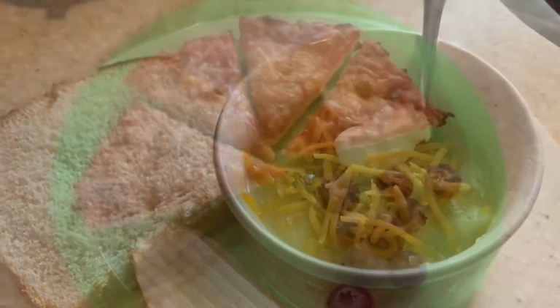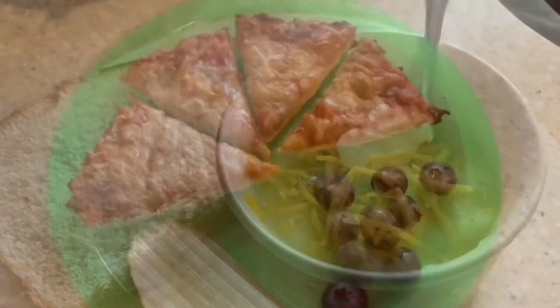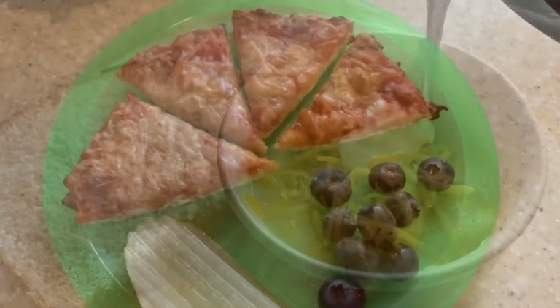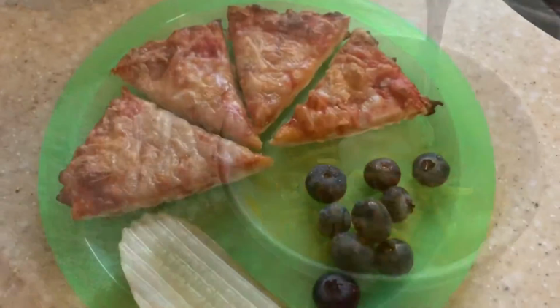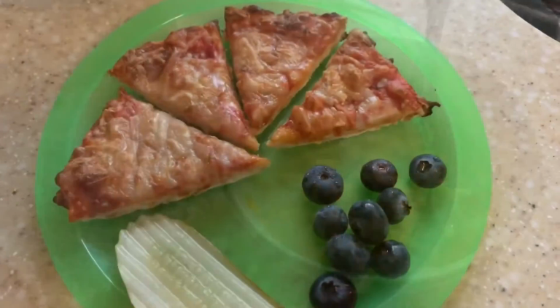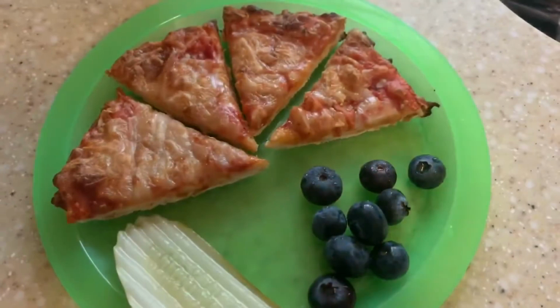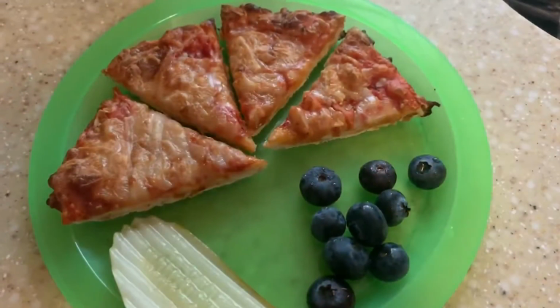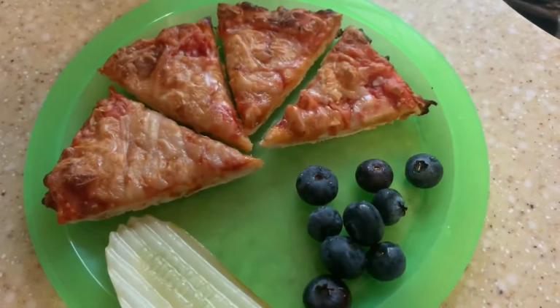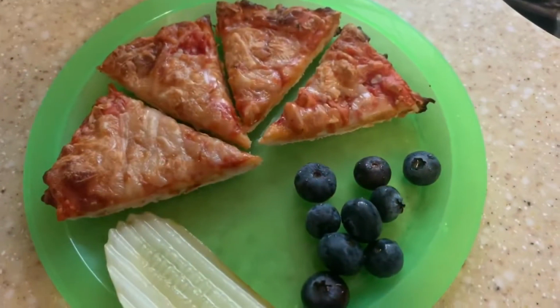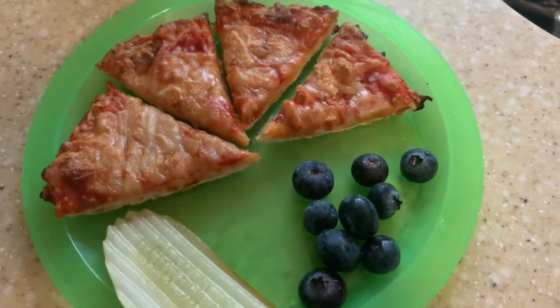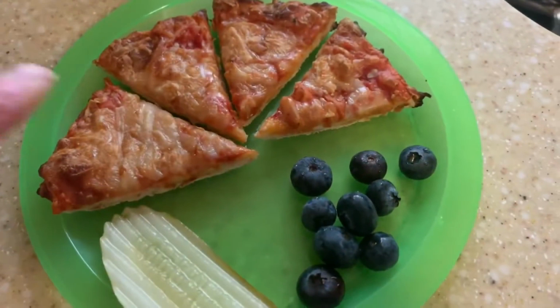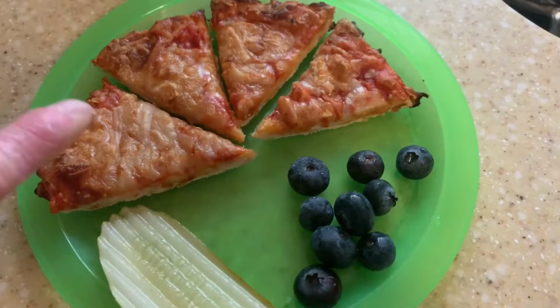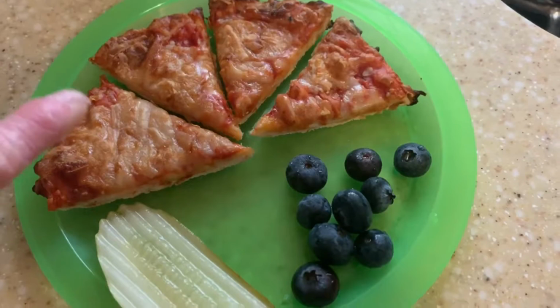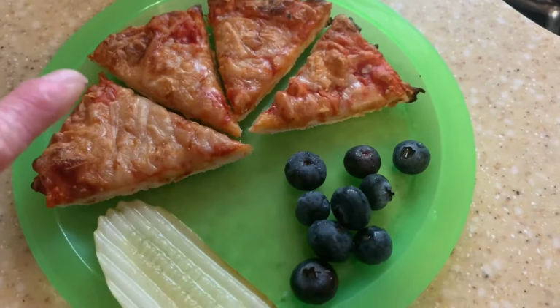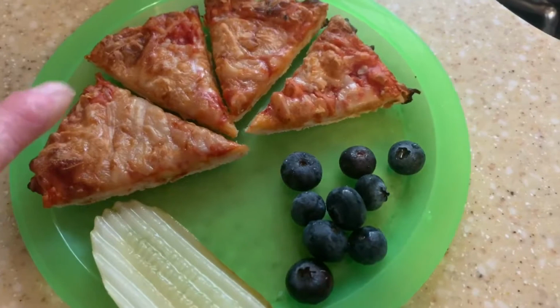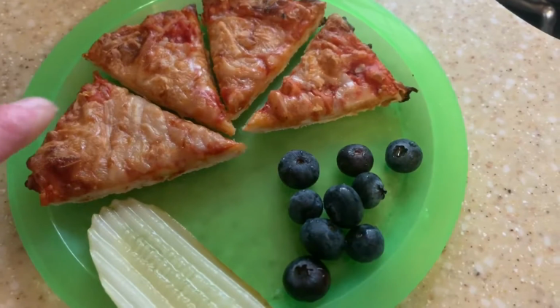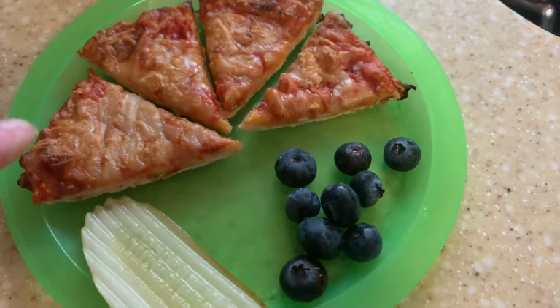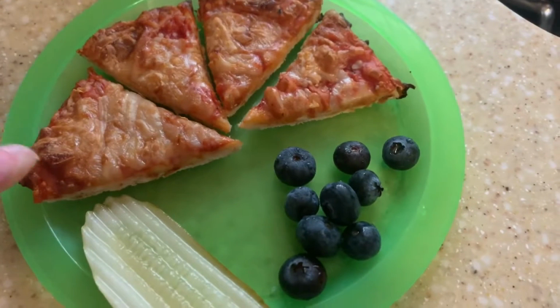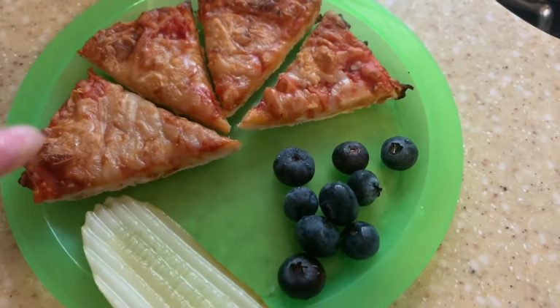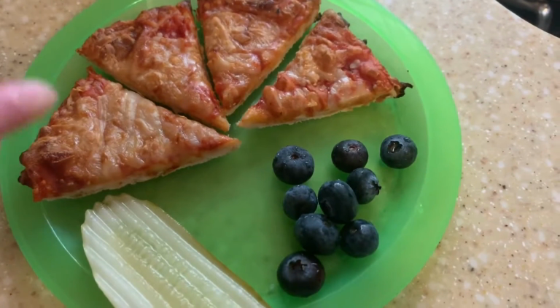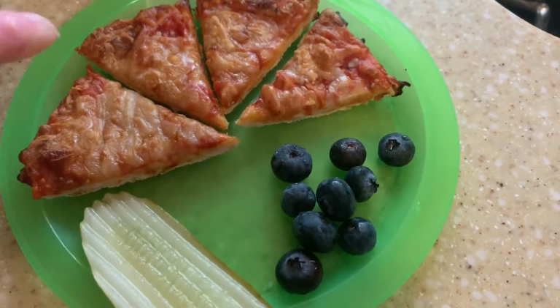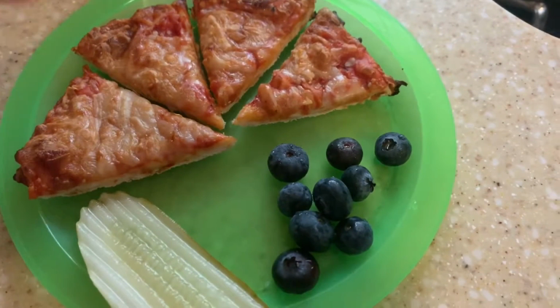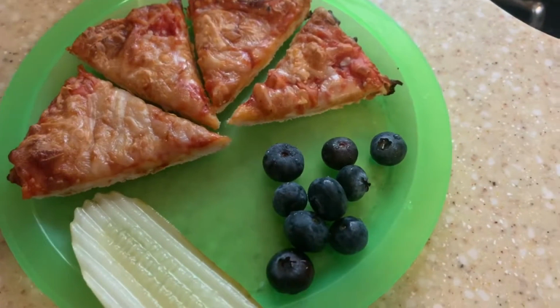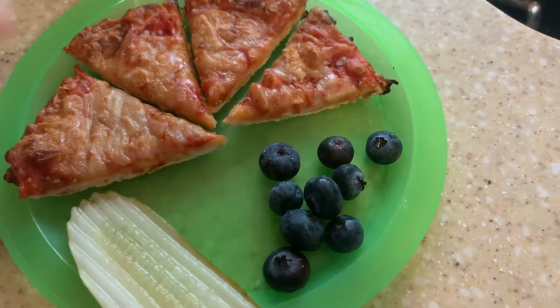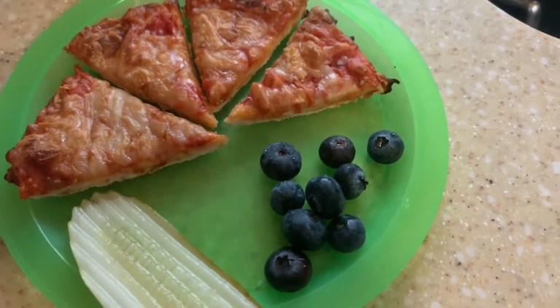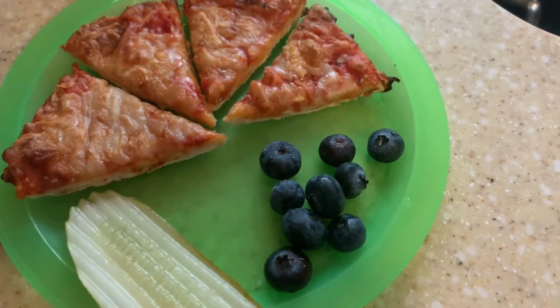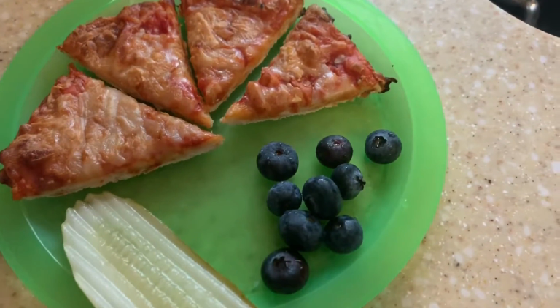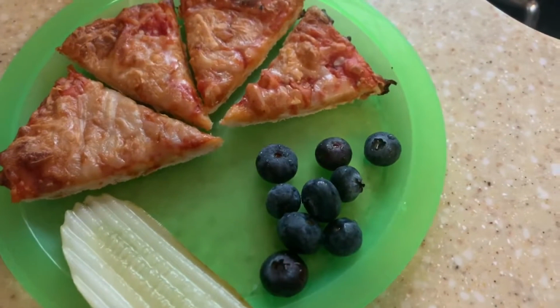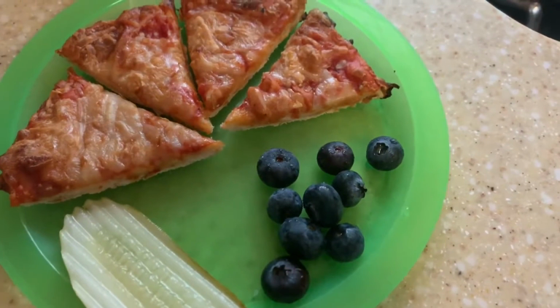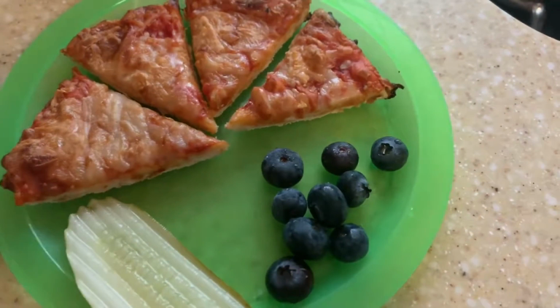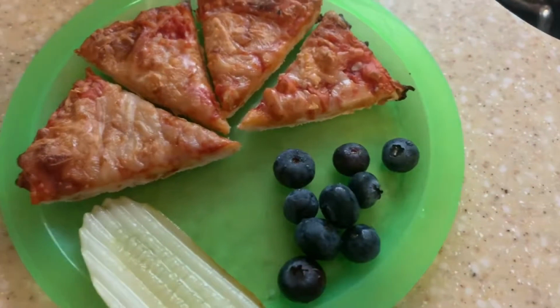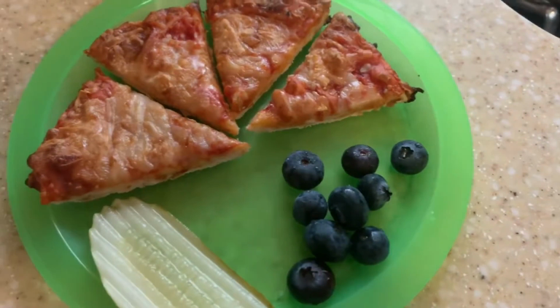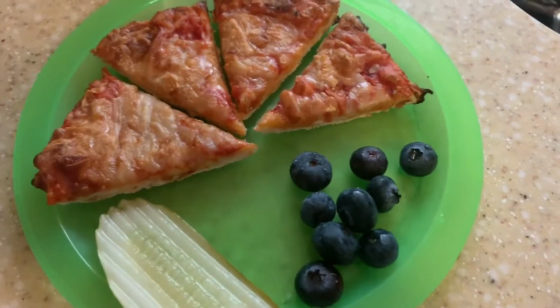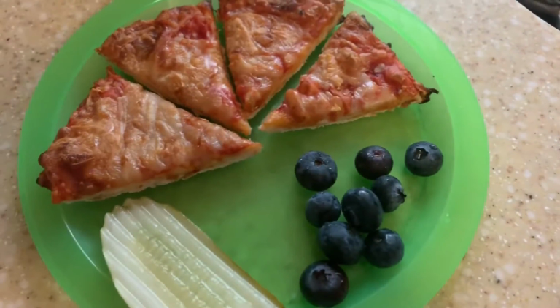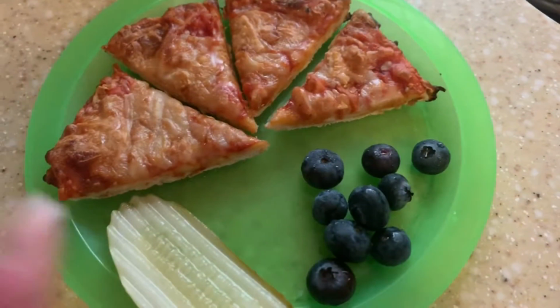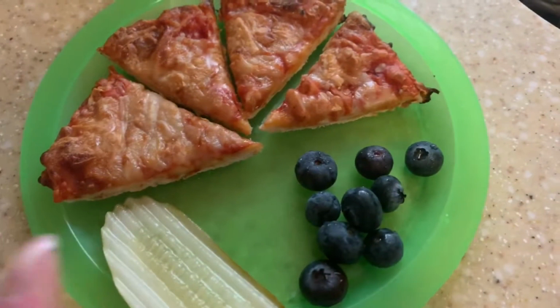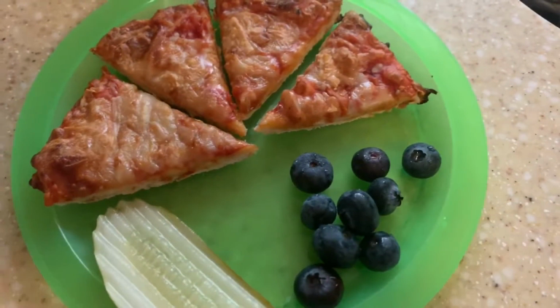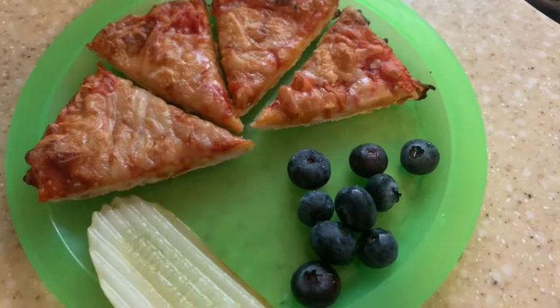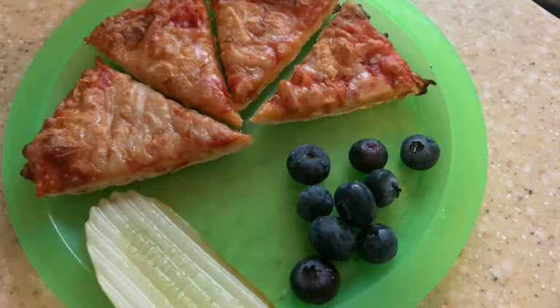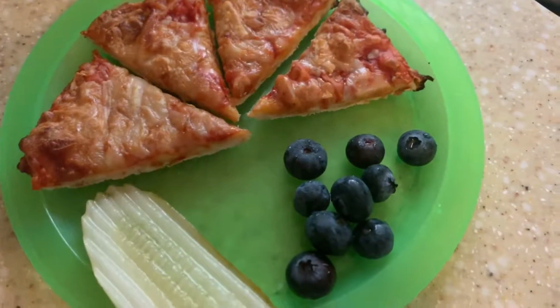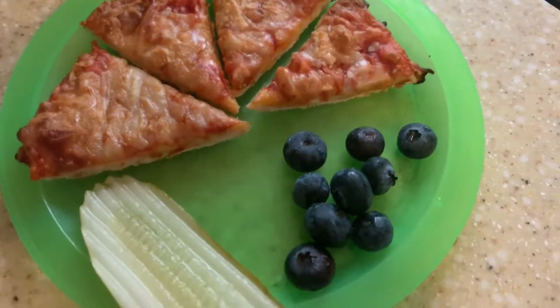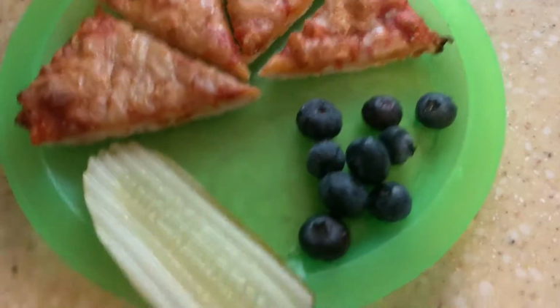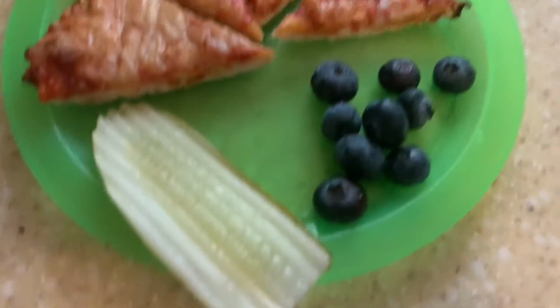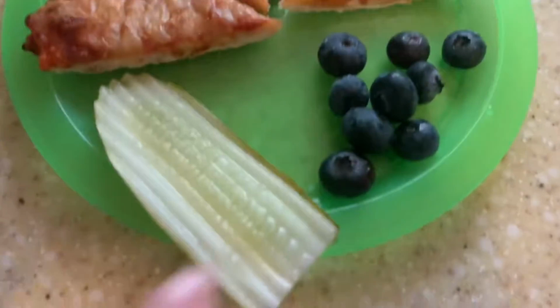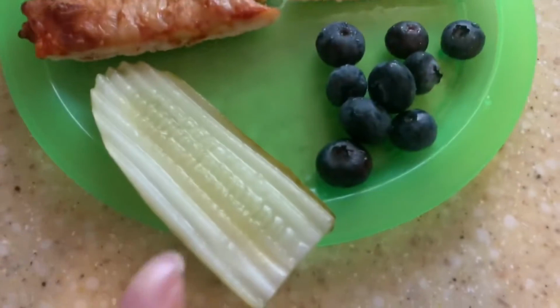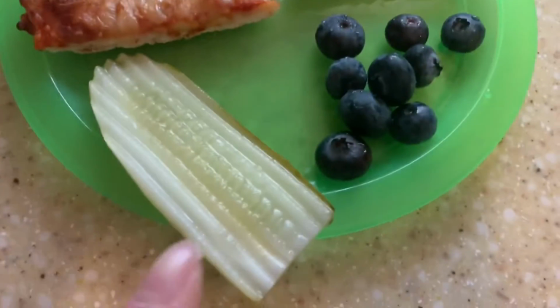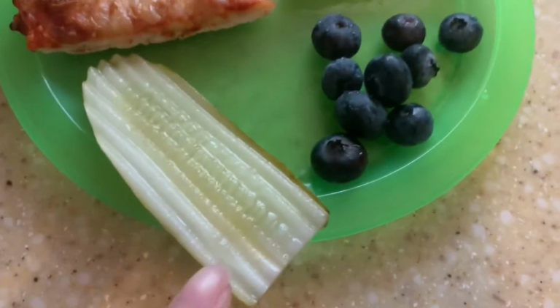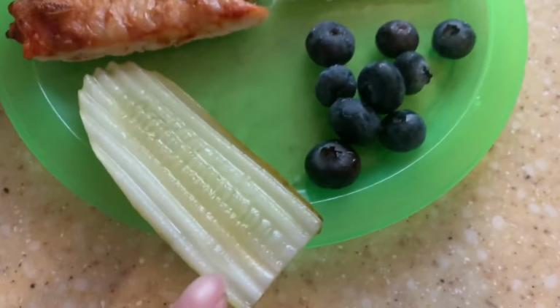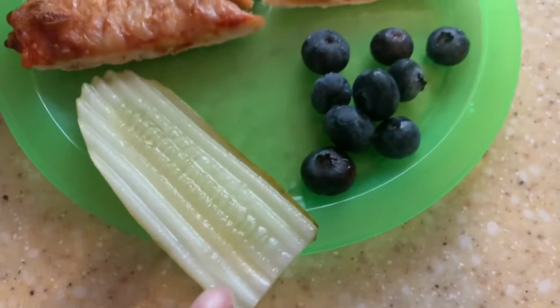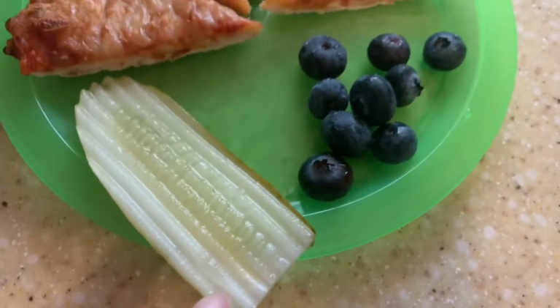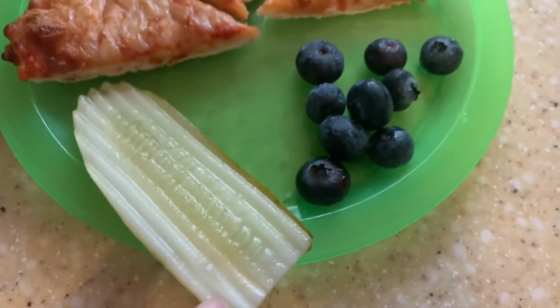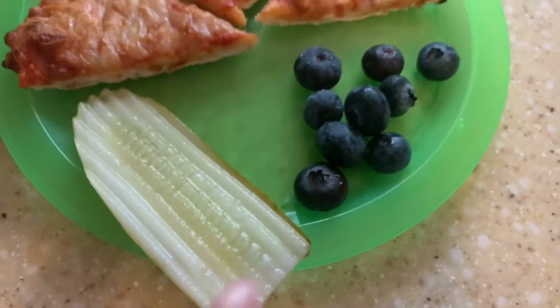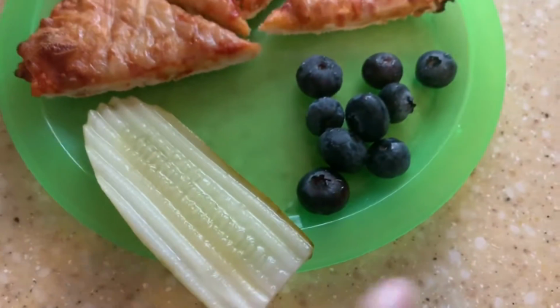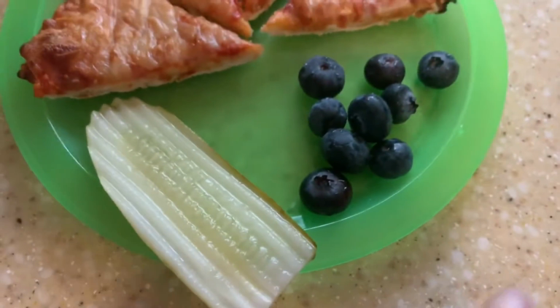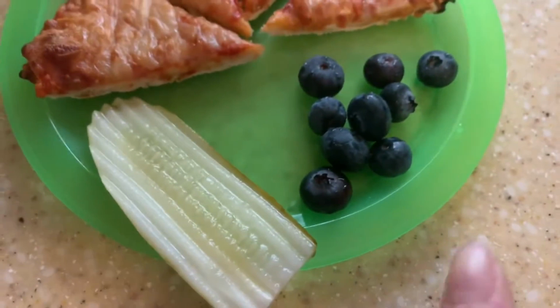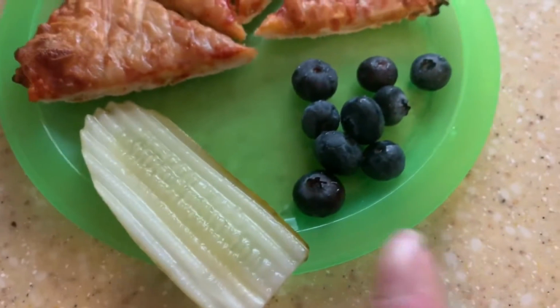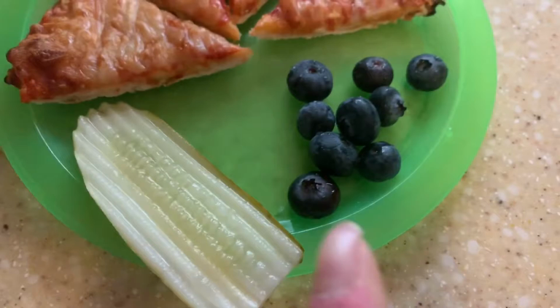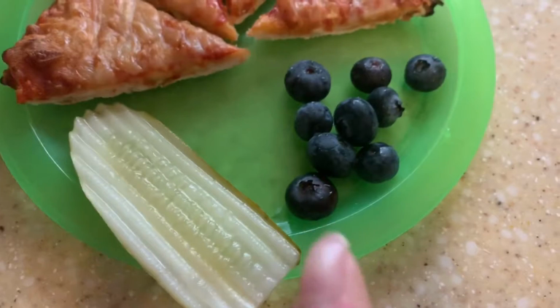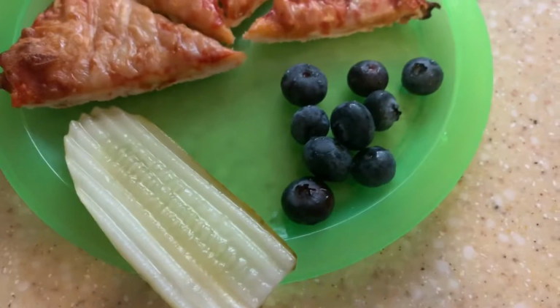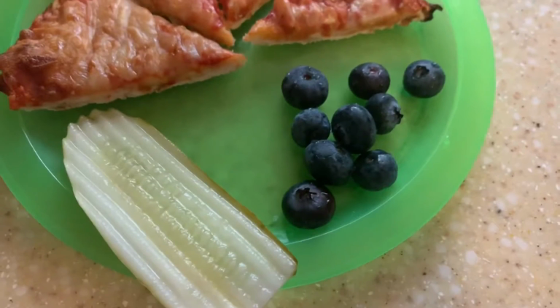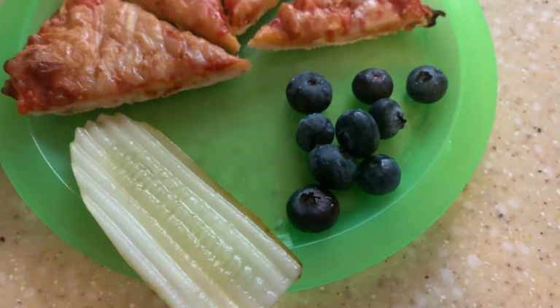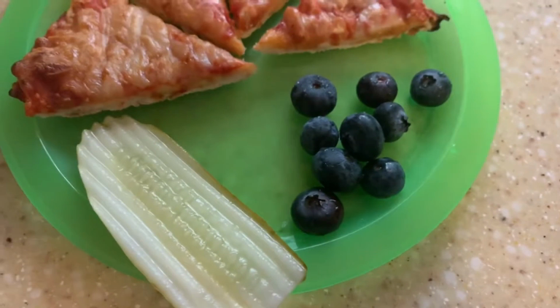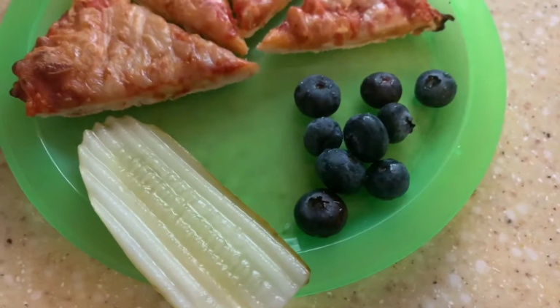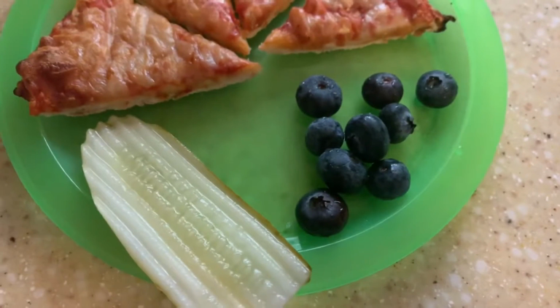For lunch today, Sadie is having one of those small little personal pizzas — just half of it — a pickle, and some blueberries.